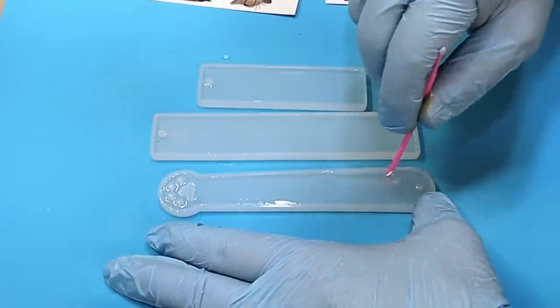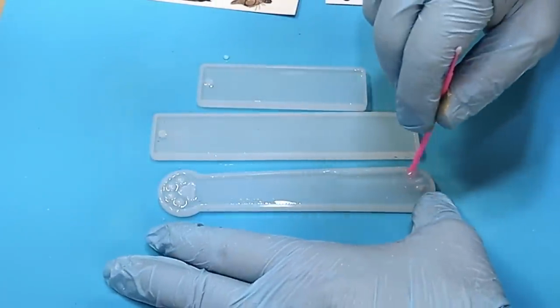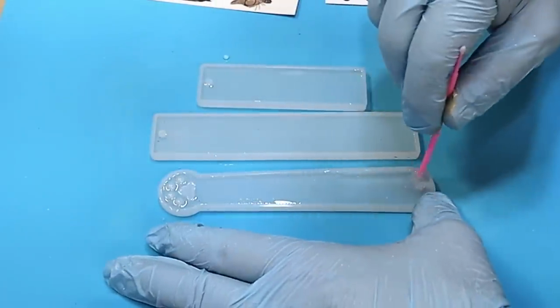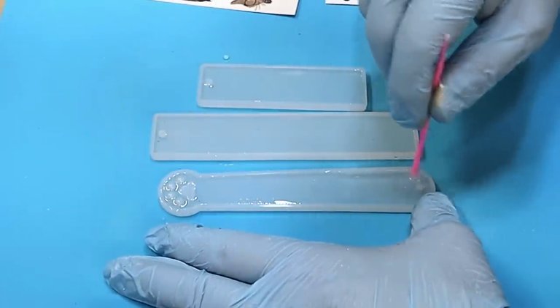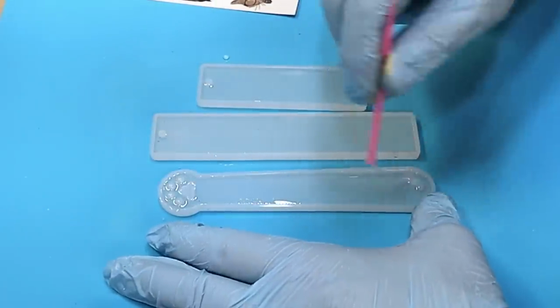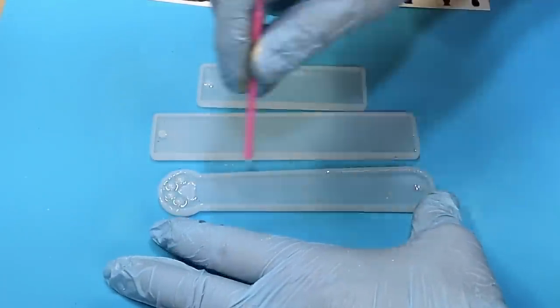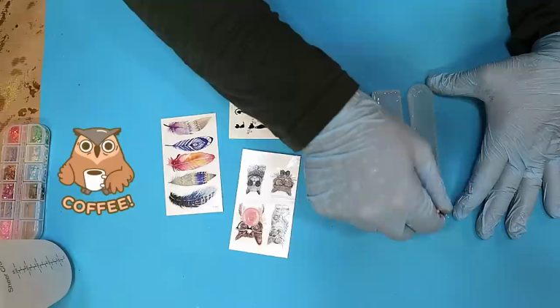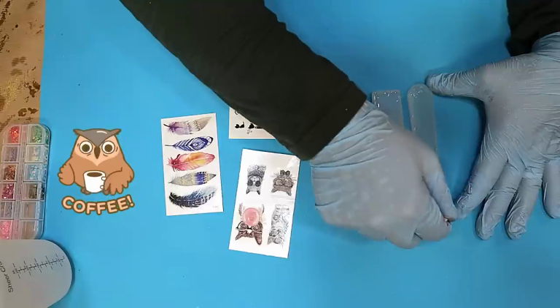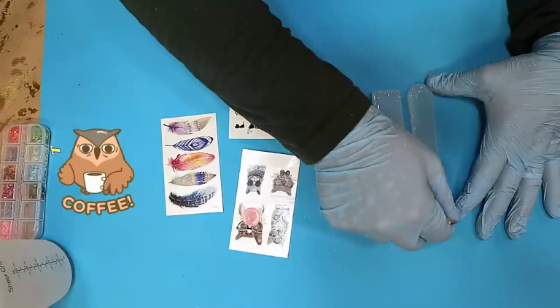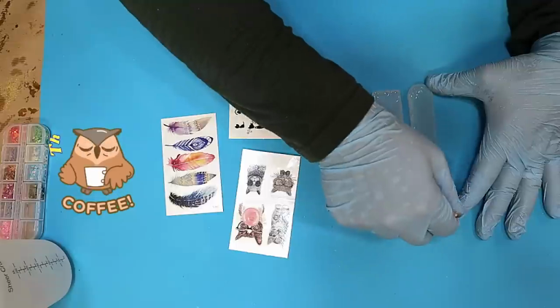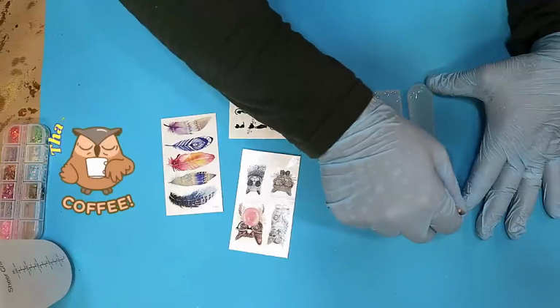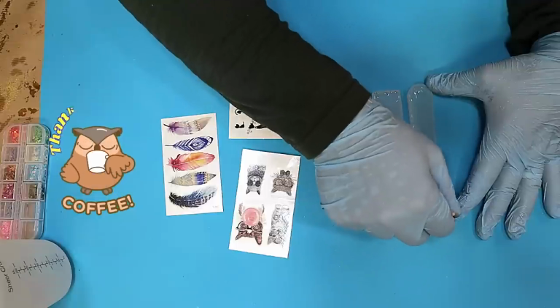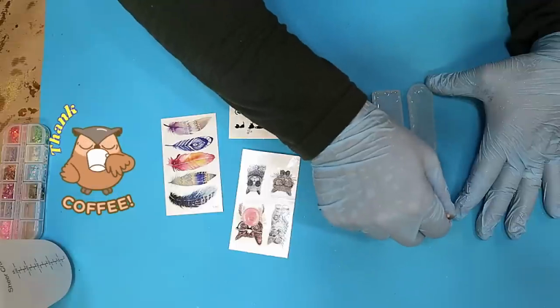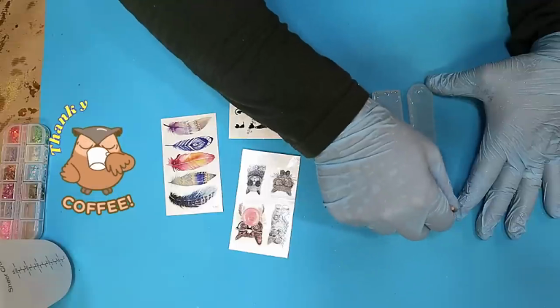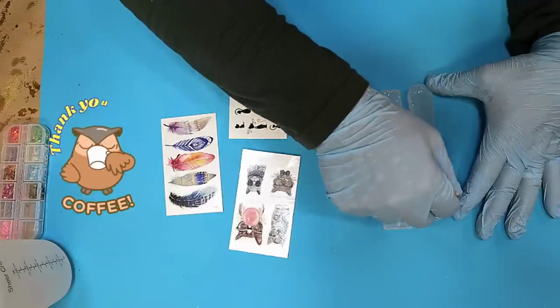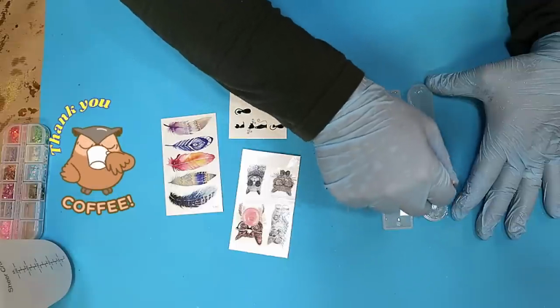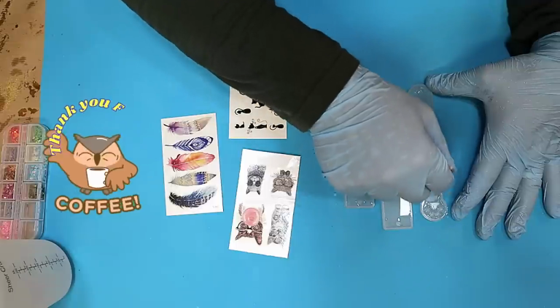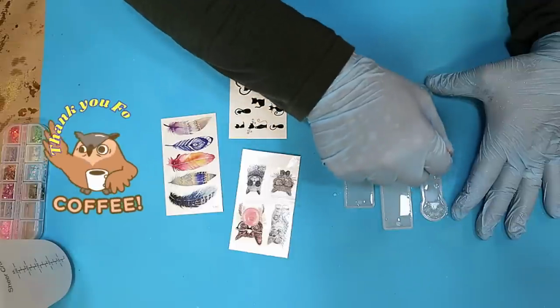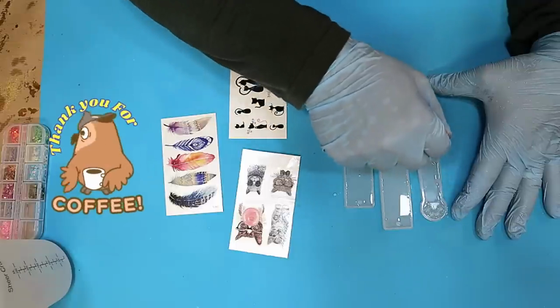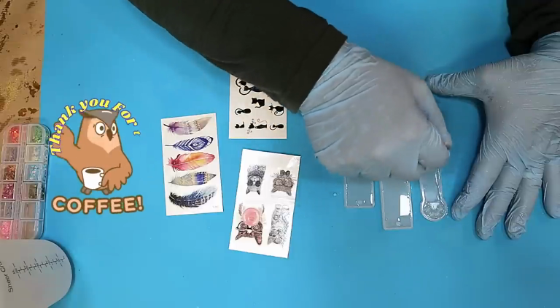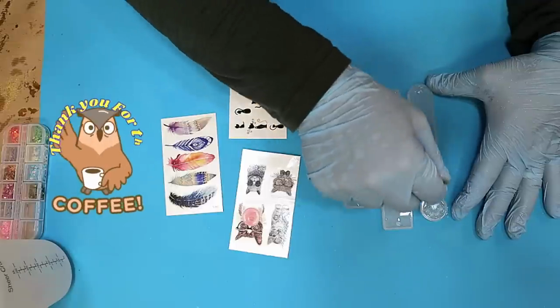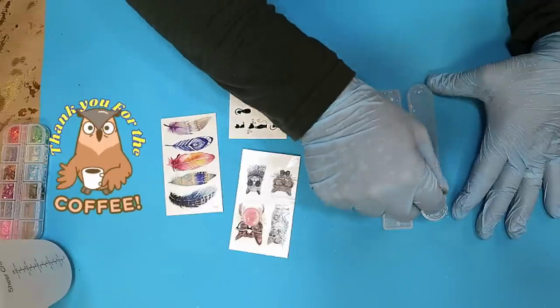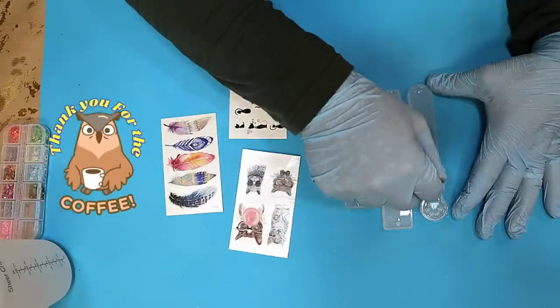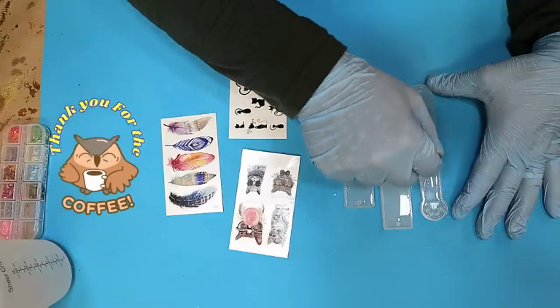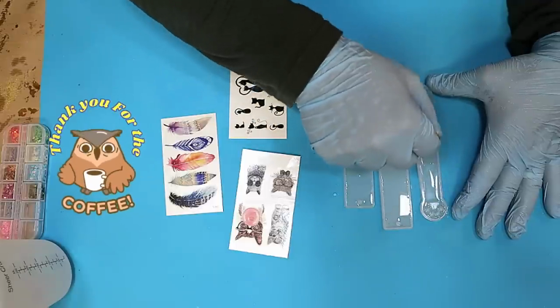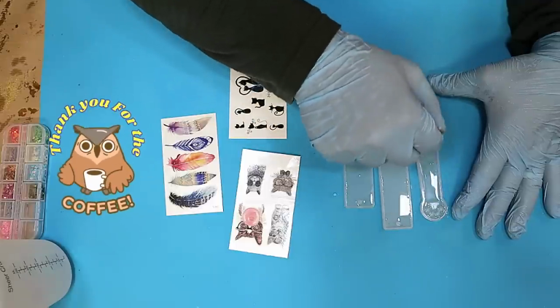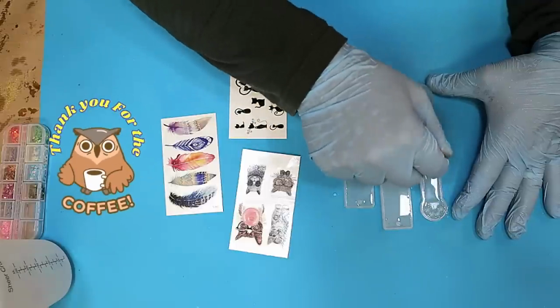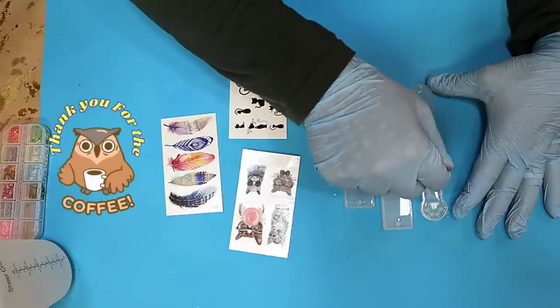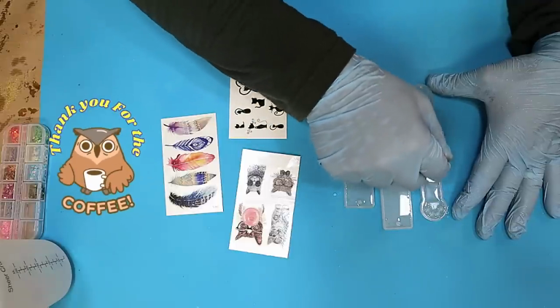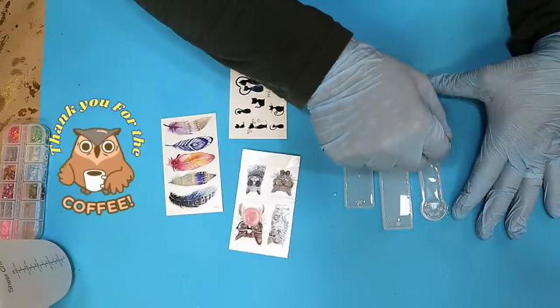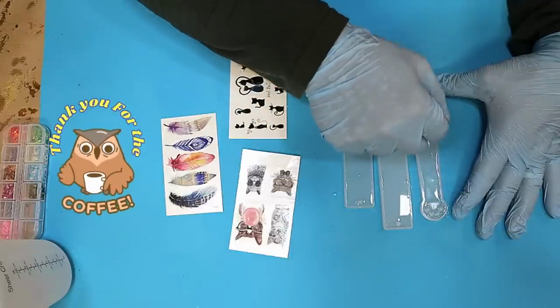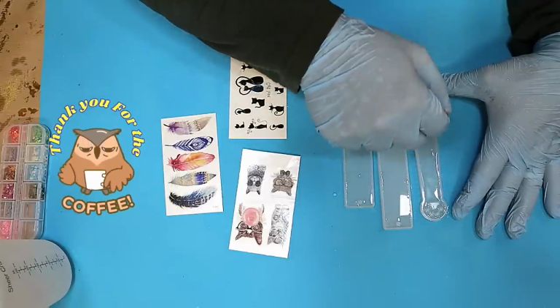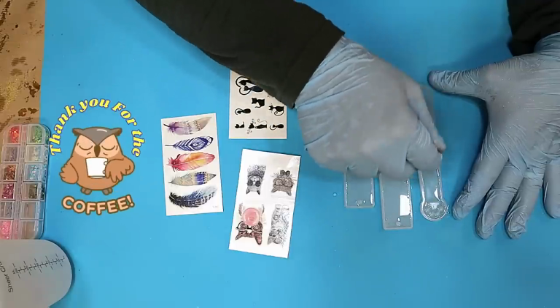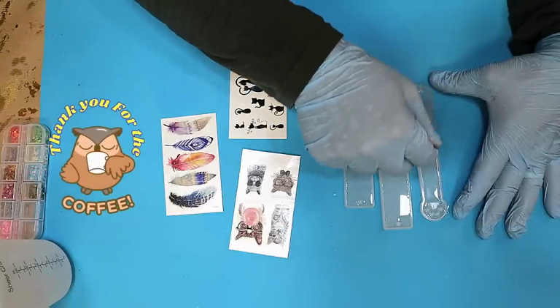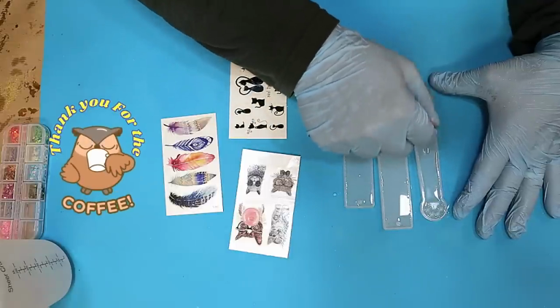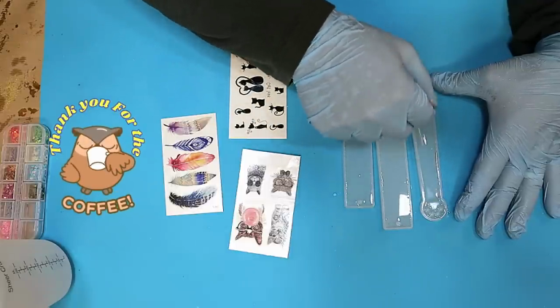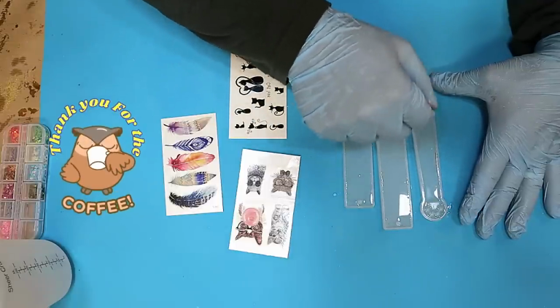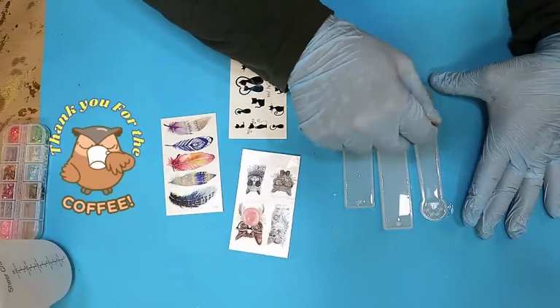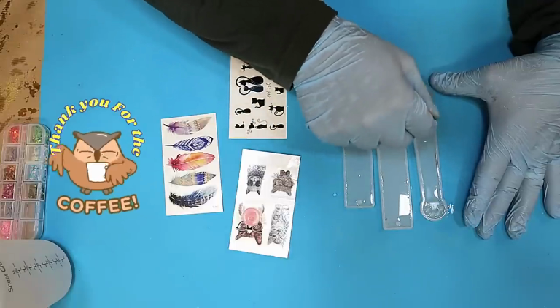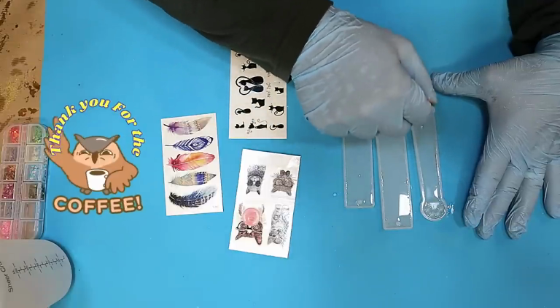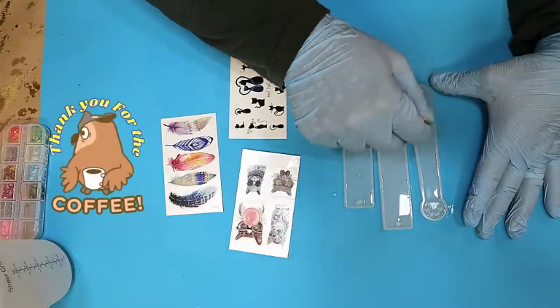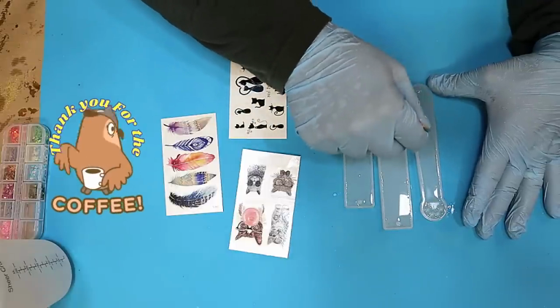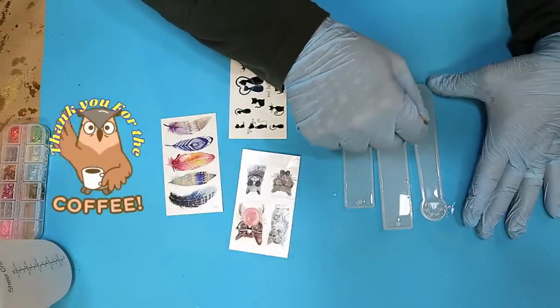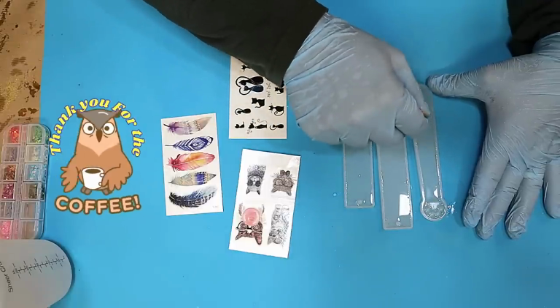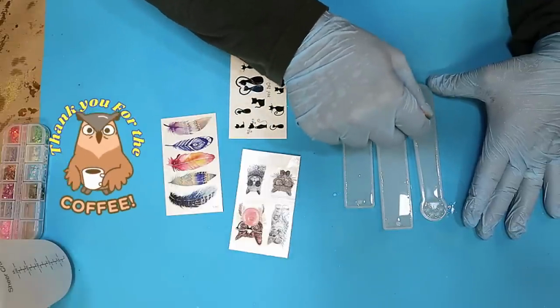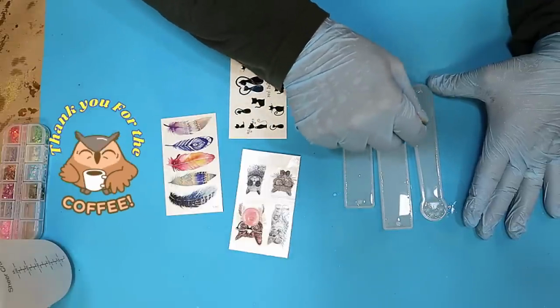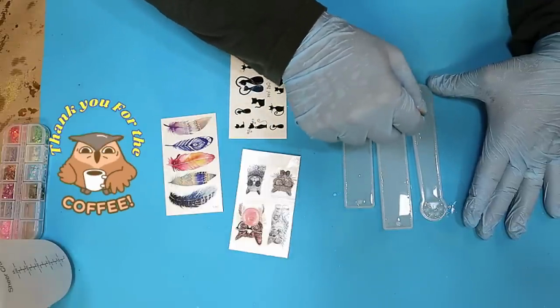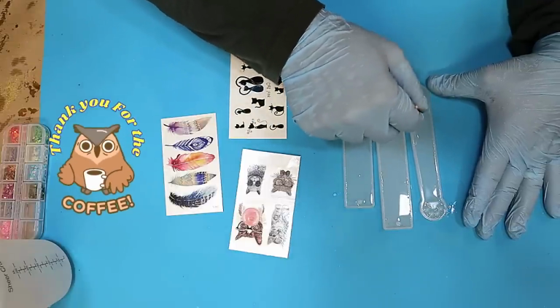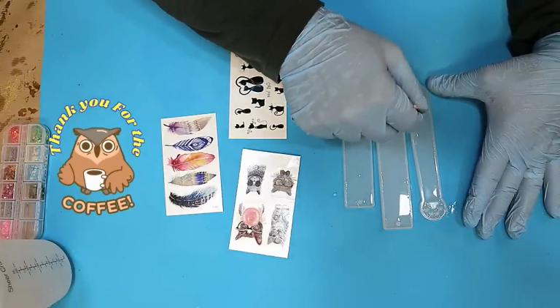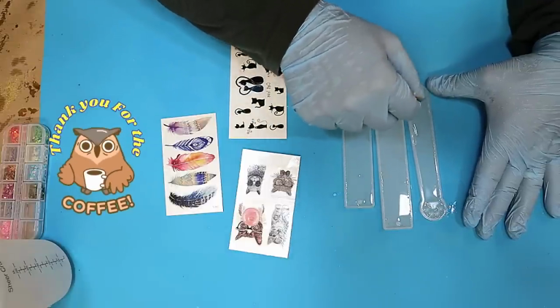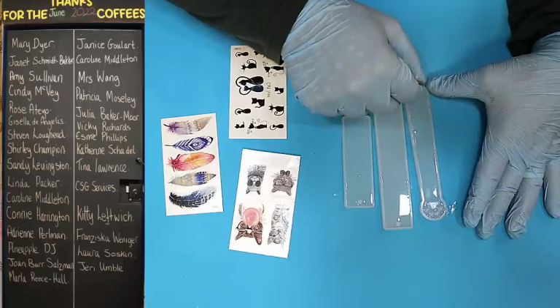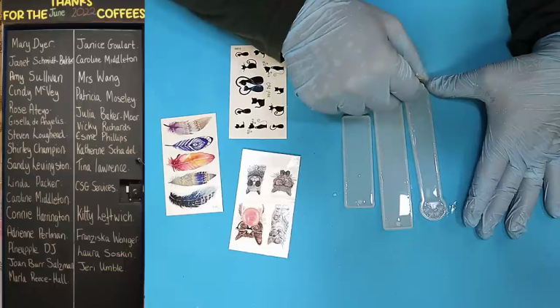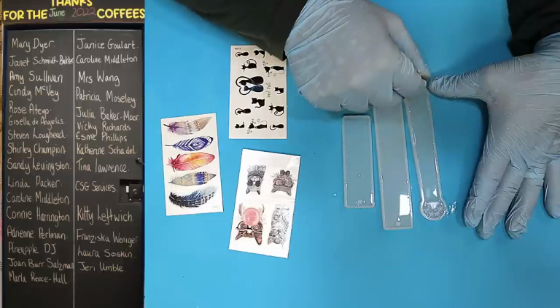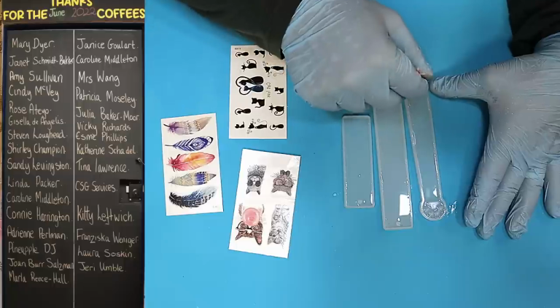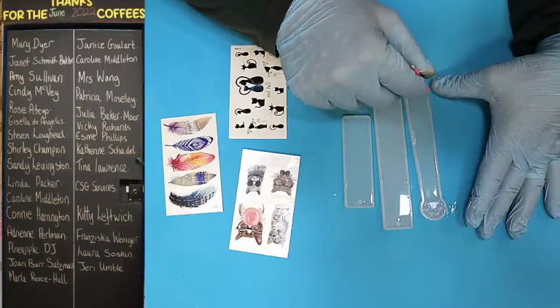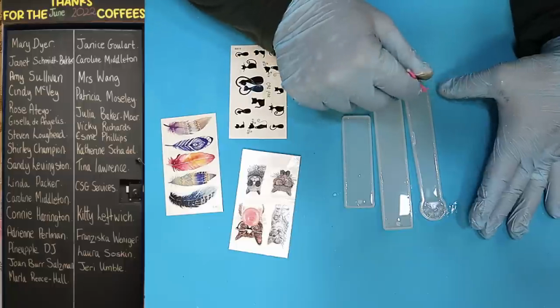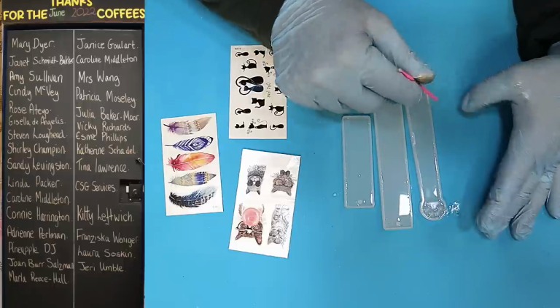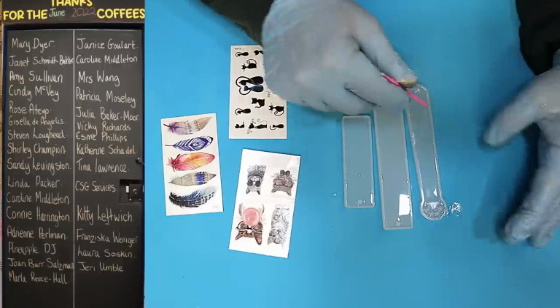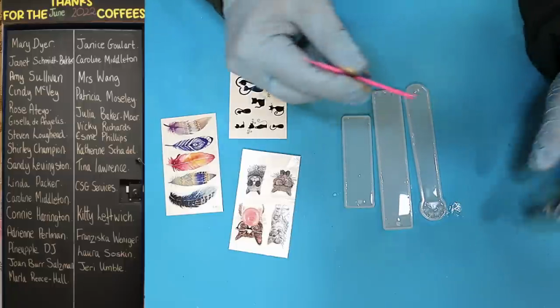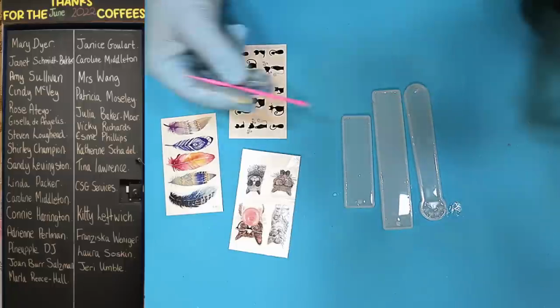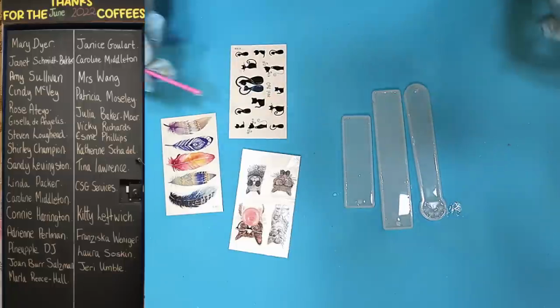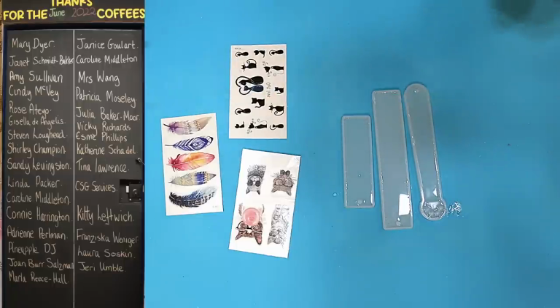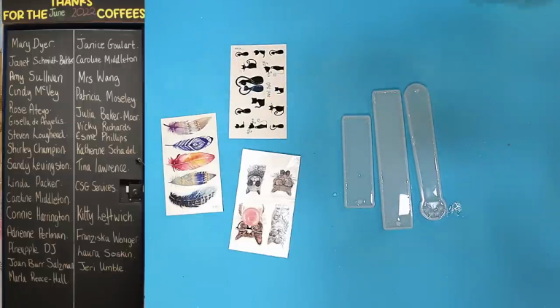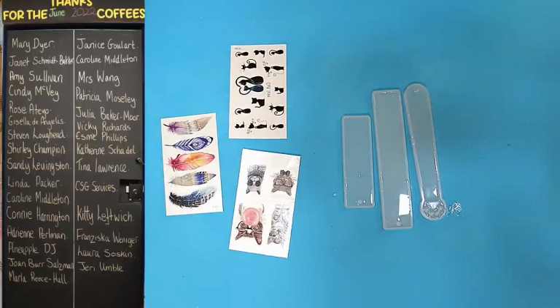I want to say a quick thank you to everyone that bought me a coffee last month — it really does help and keeps this channel going, so thank you very much. Your names are coming up now.